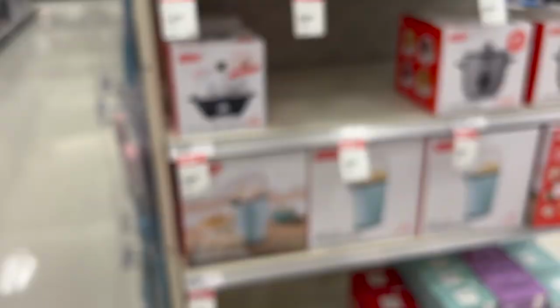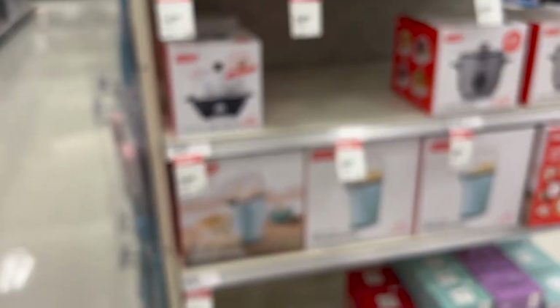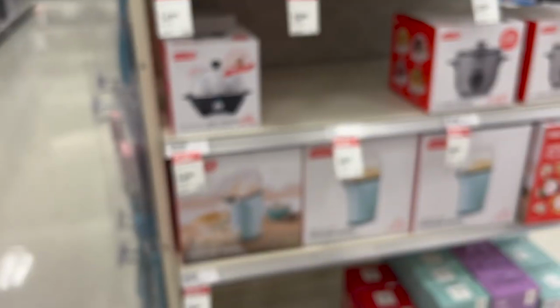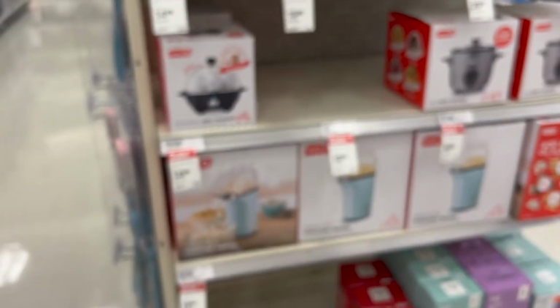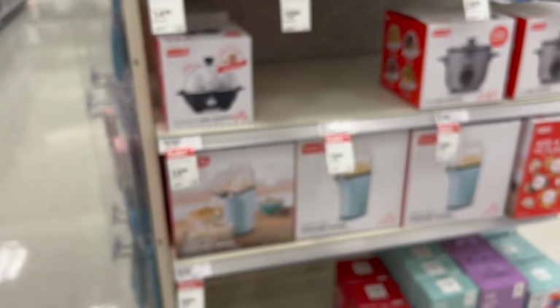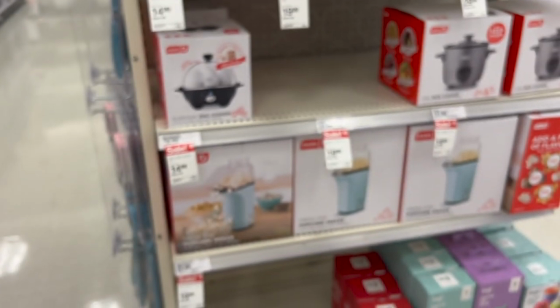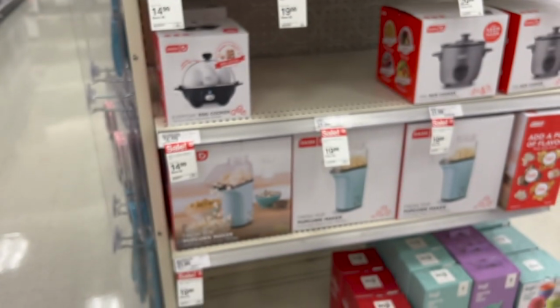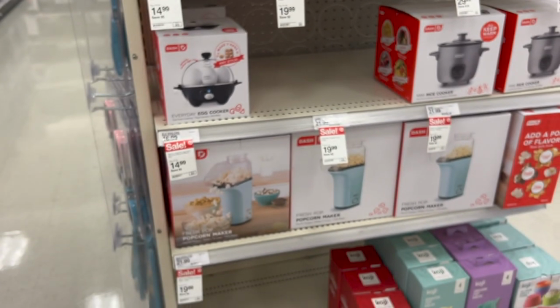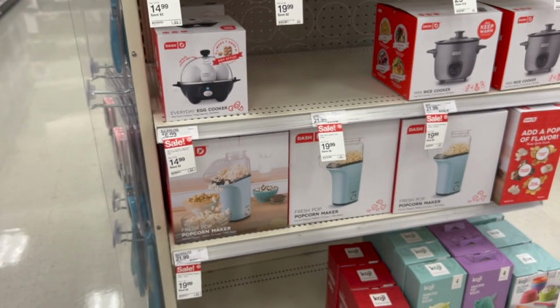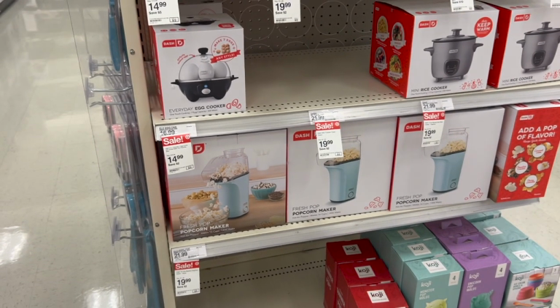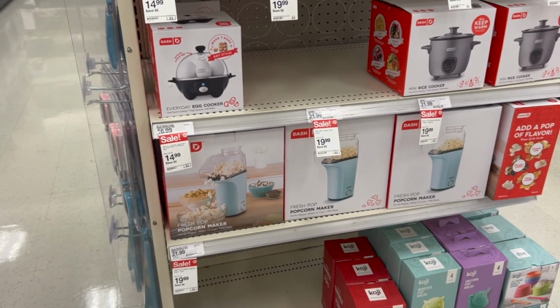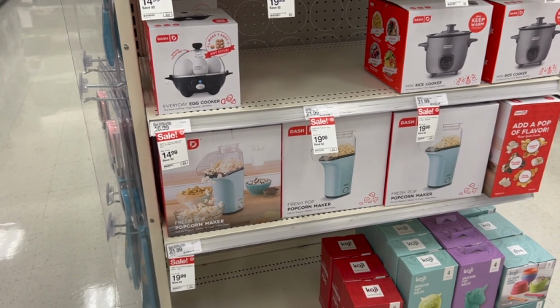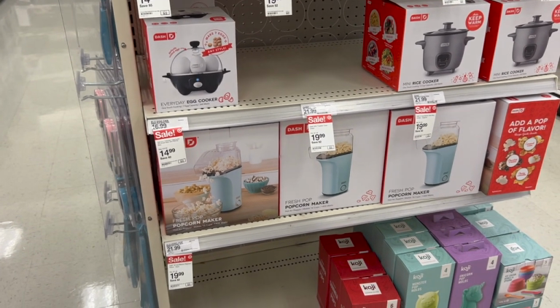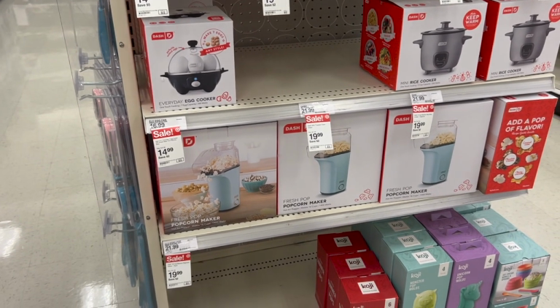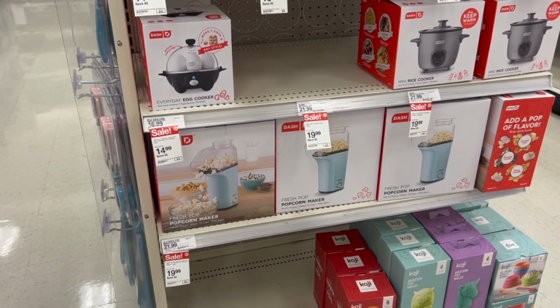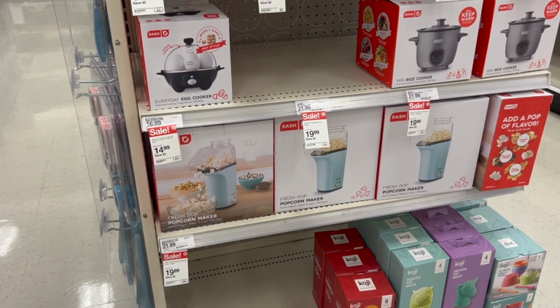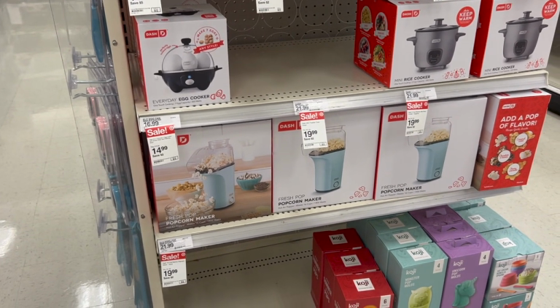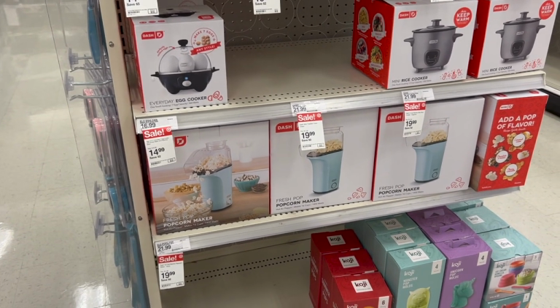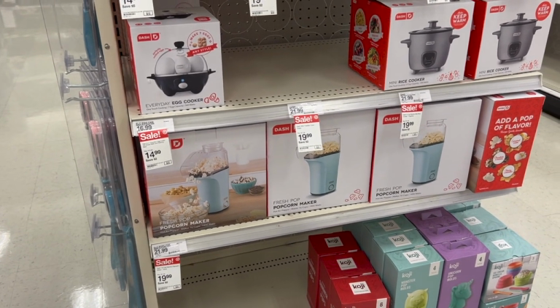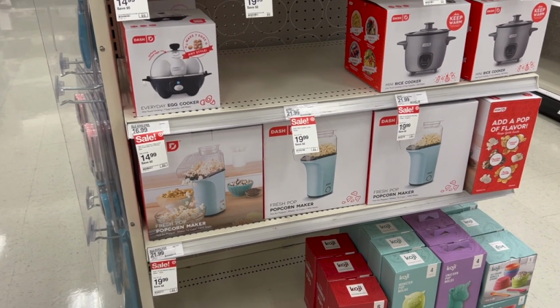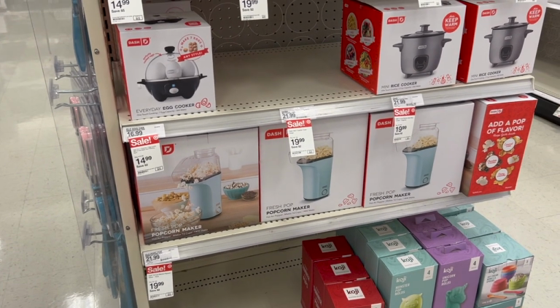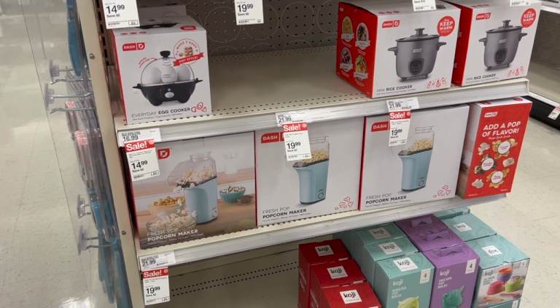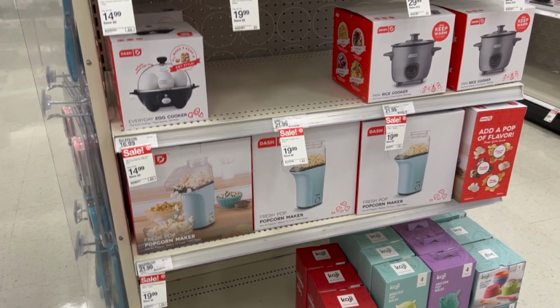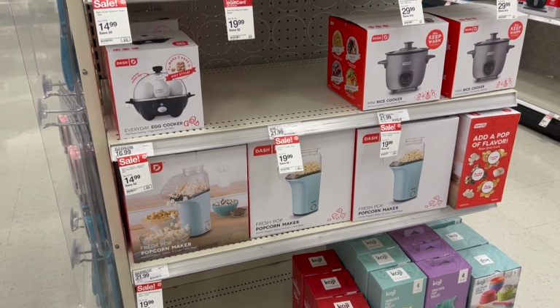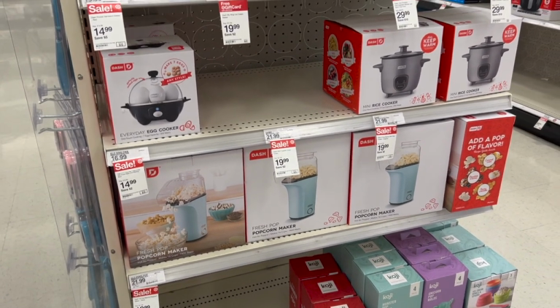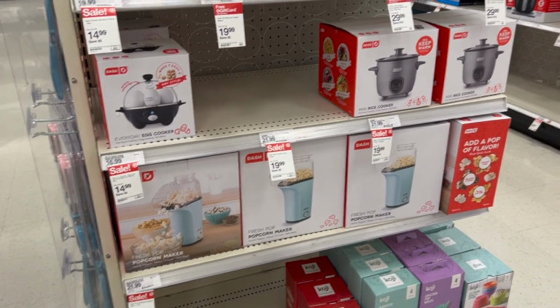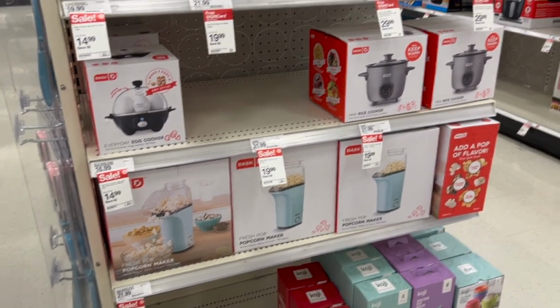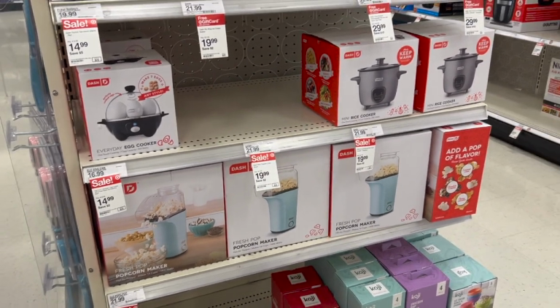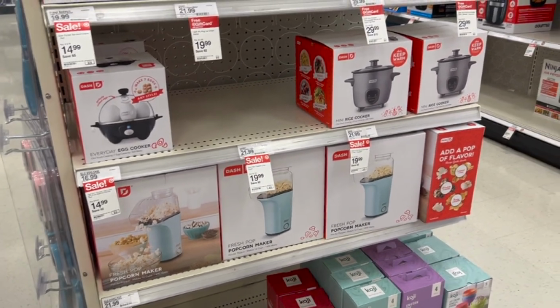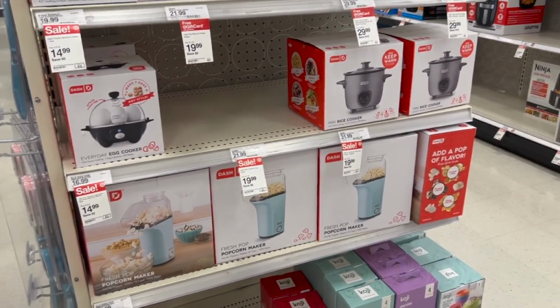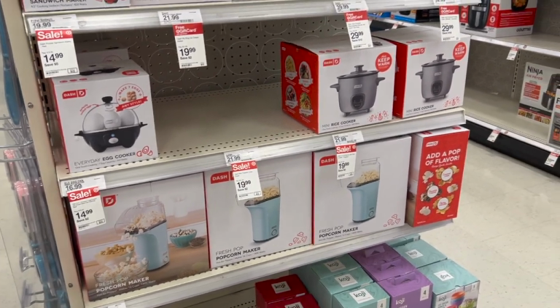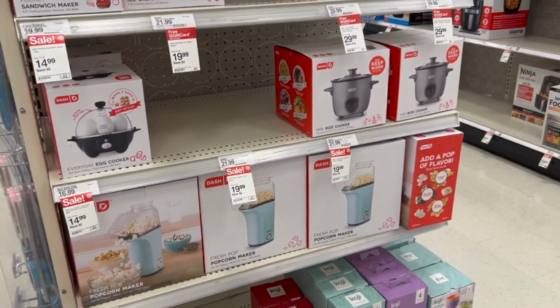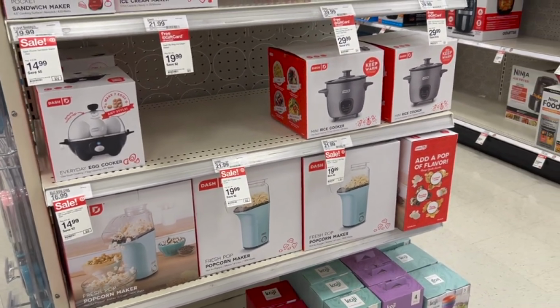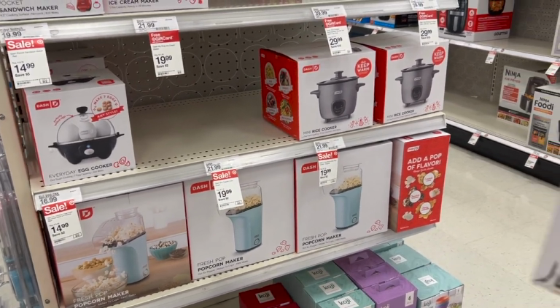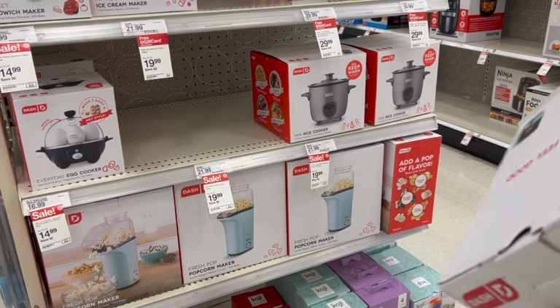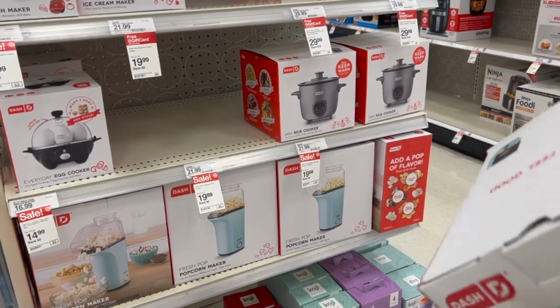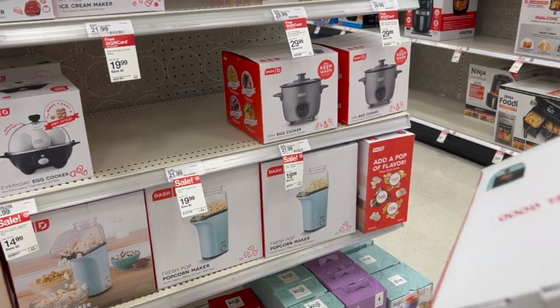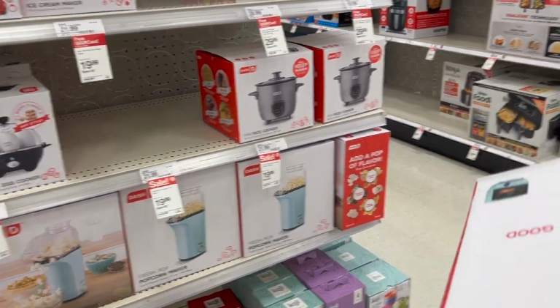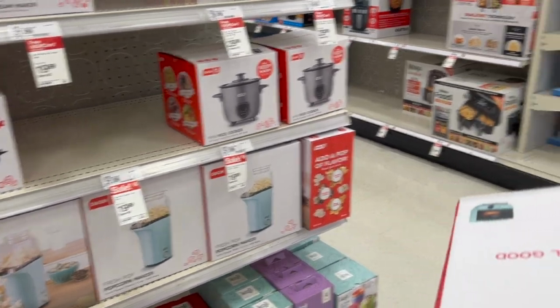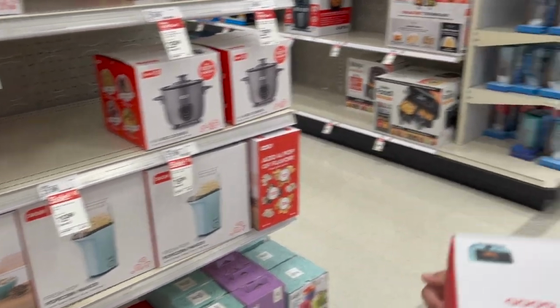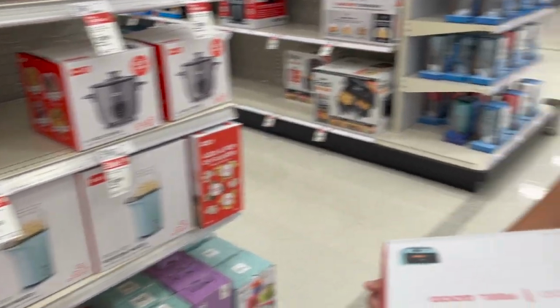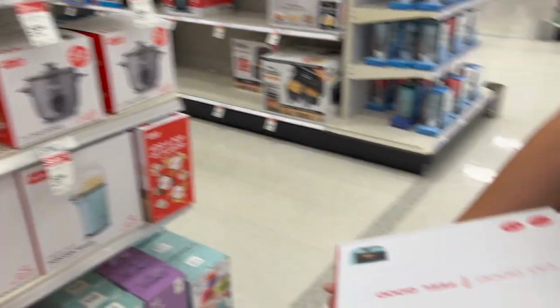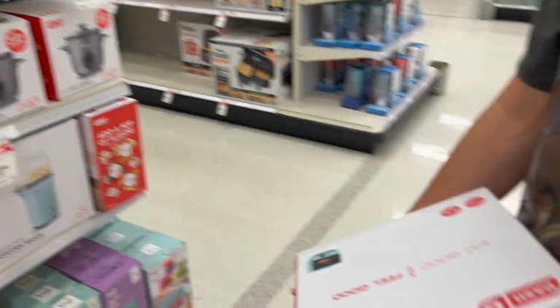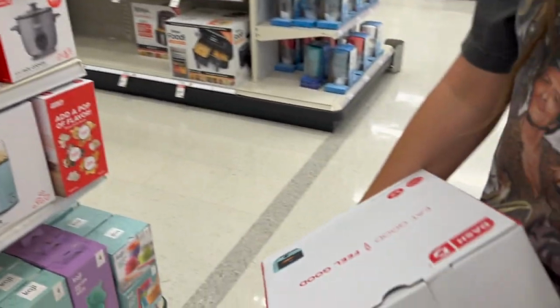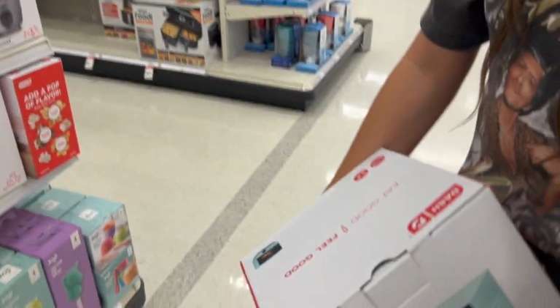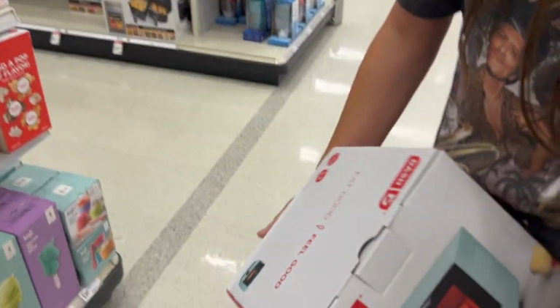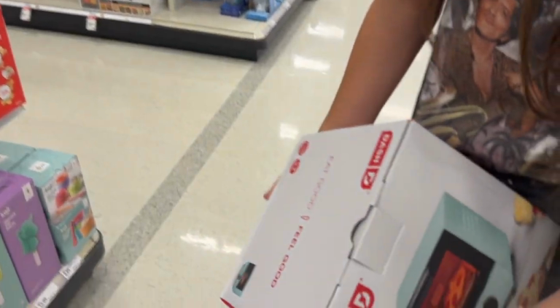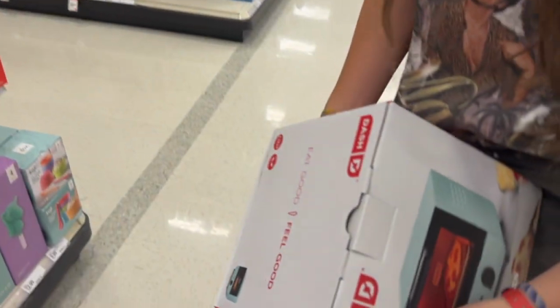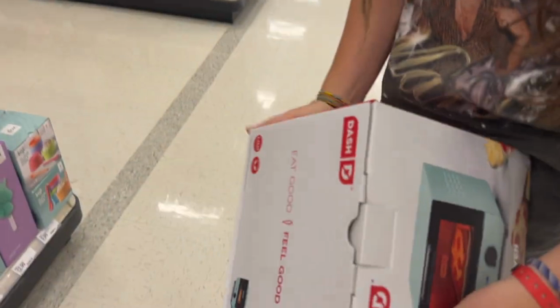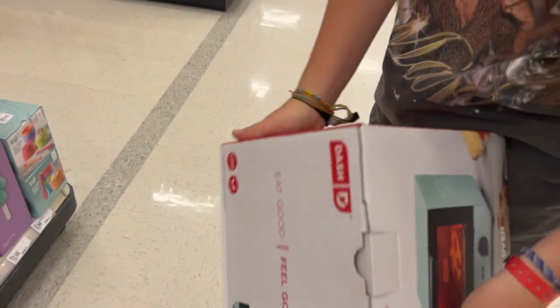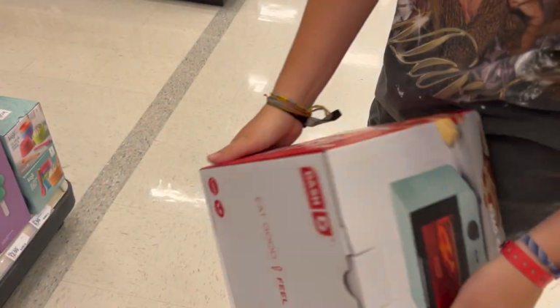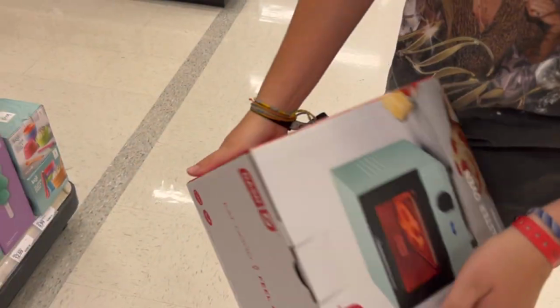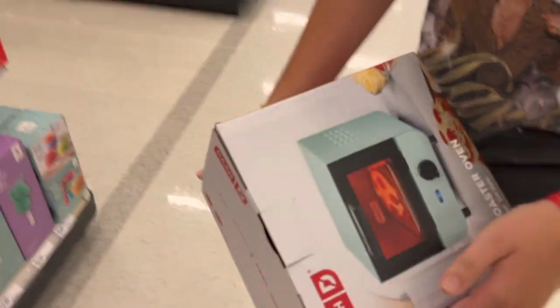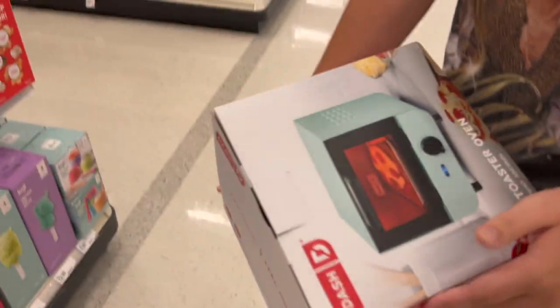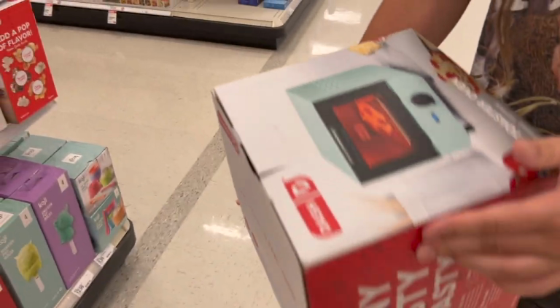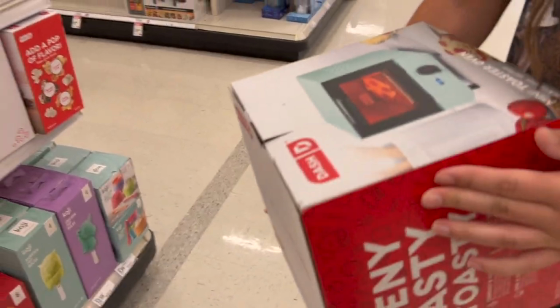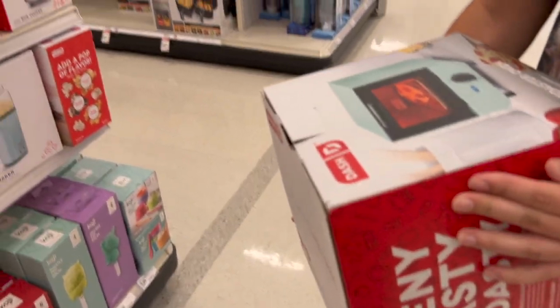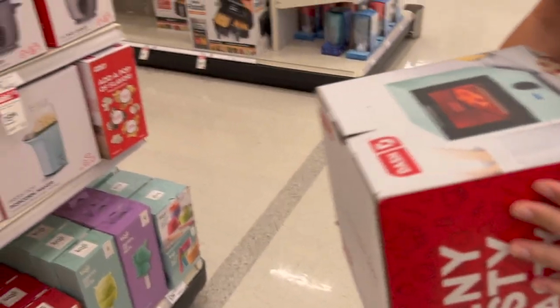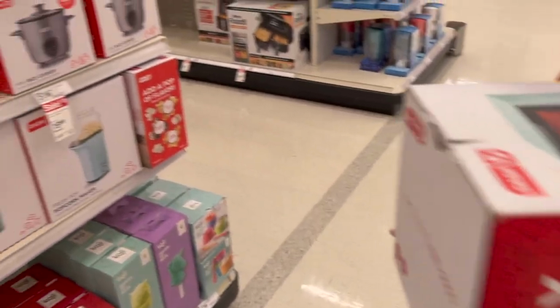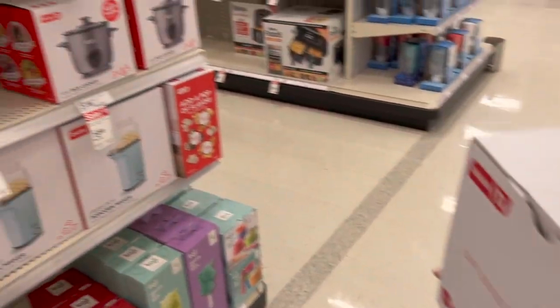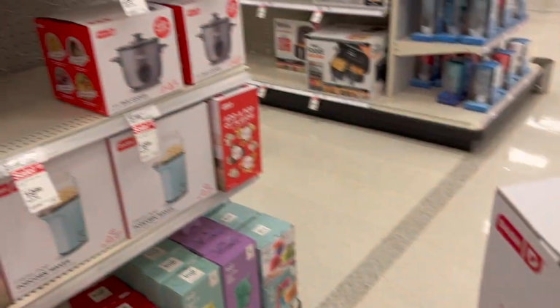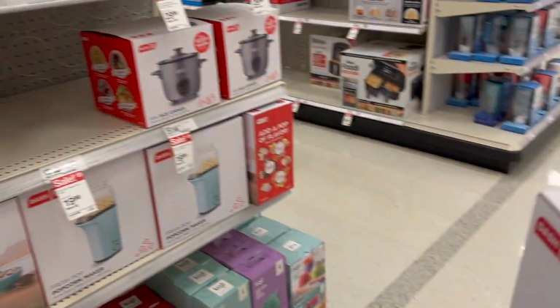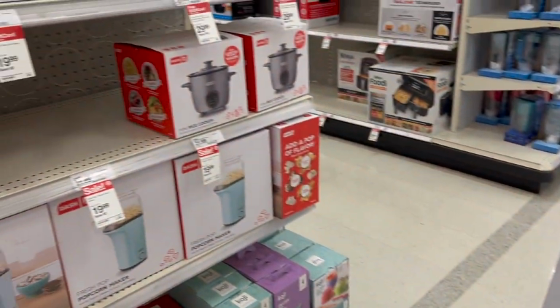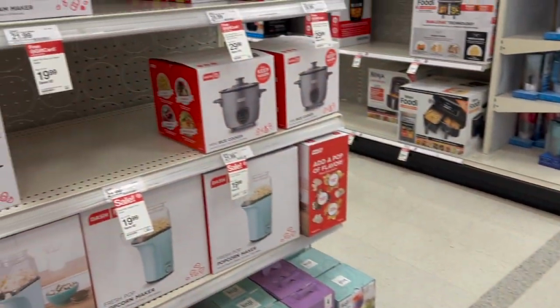Do you guys think I can have a mini popcorn maker in my dorm? Say yes. No — look up whether you can have a toaster. I don't think you can.